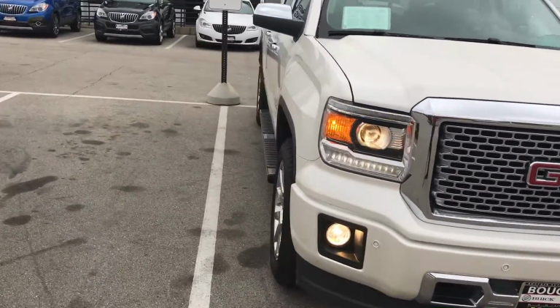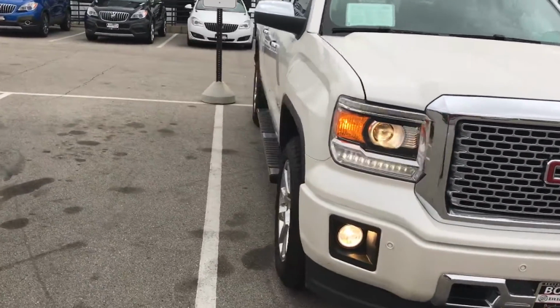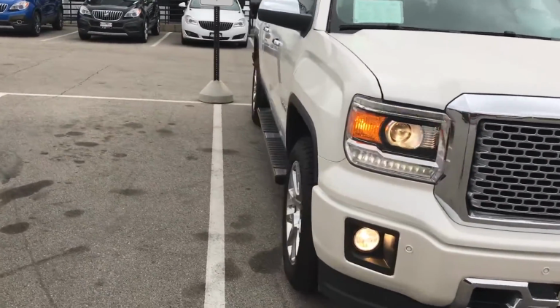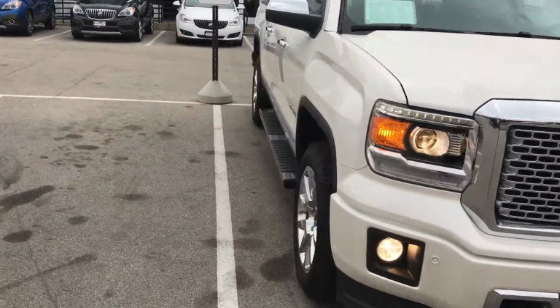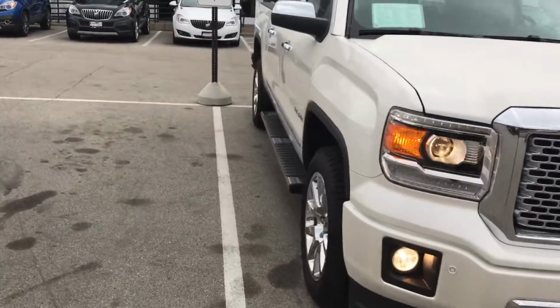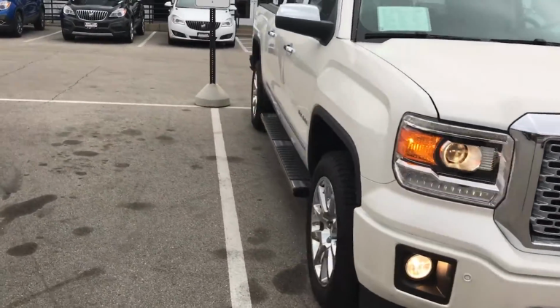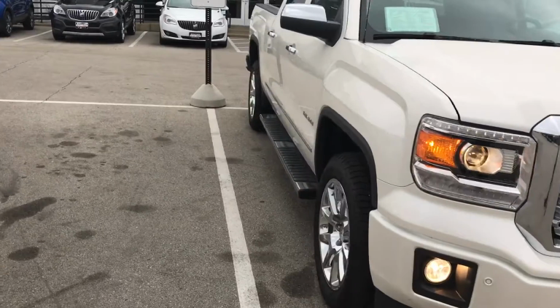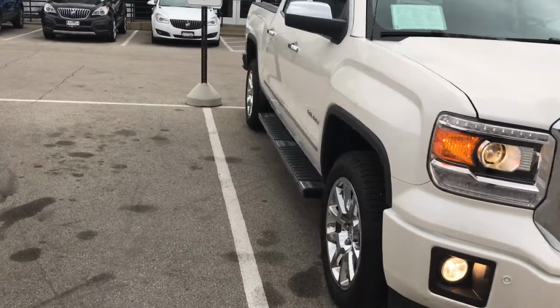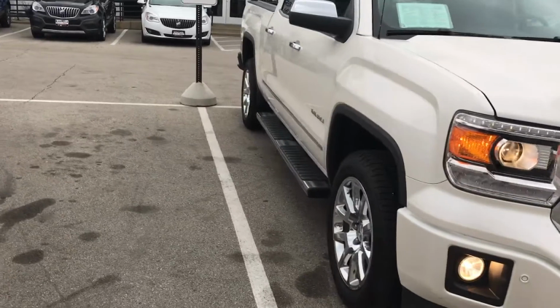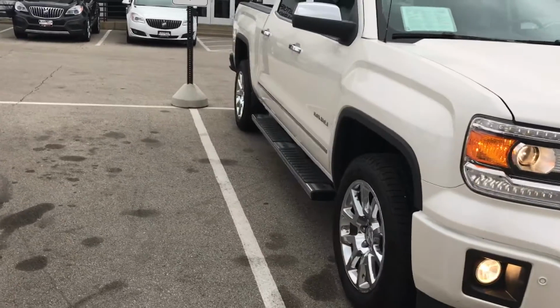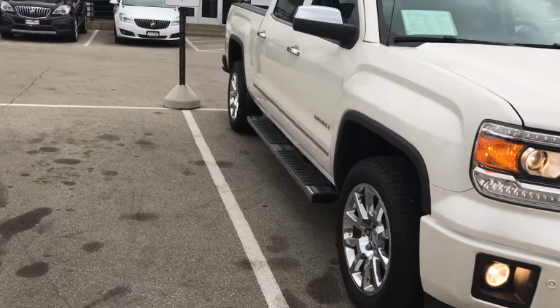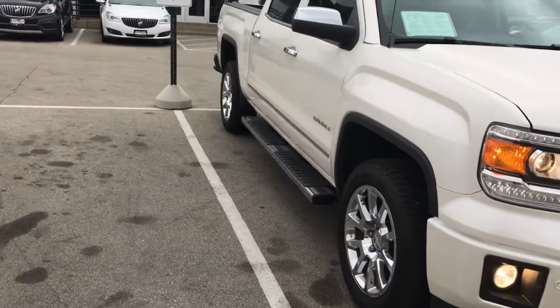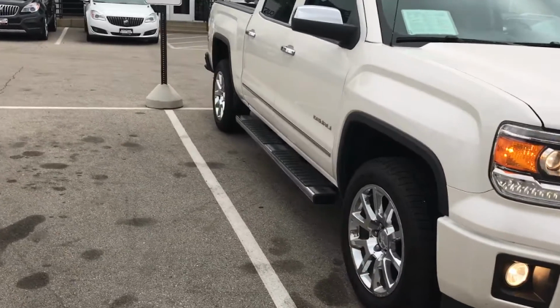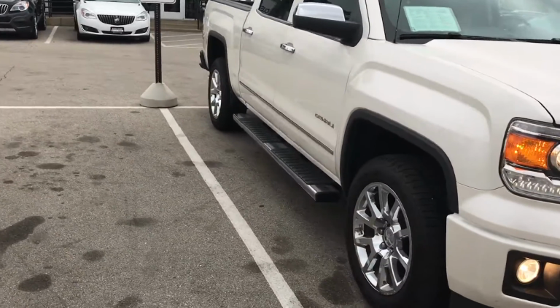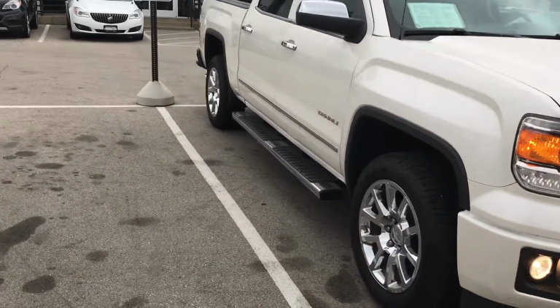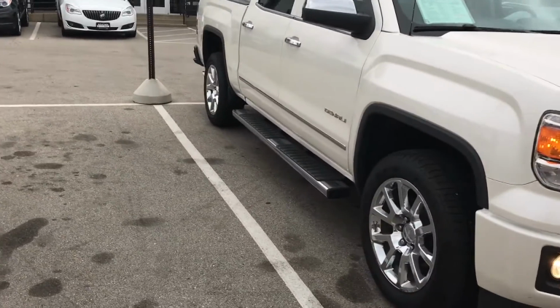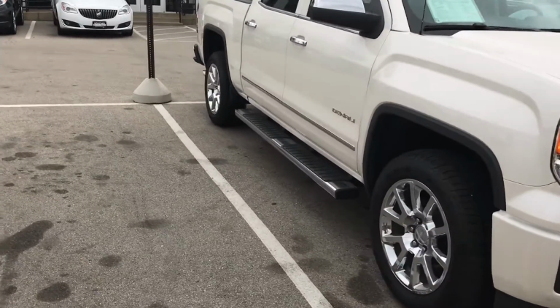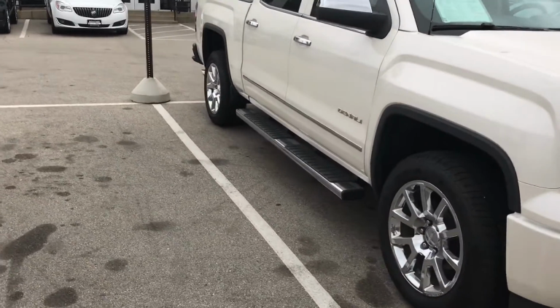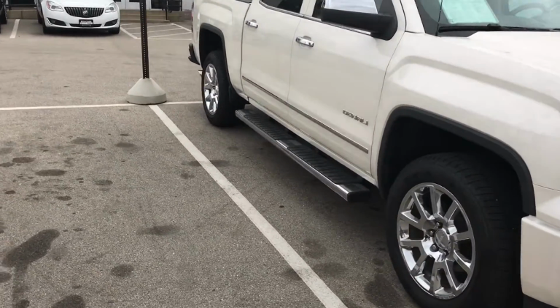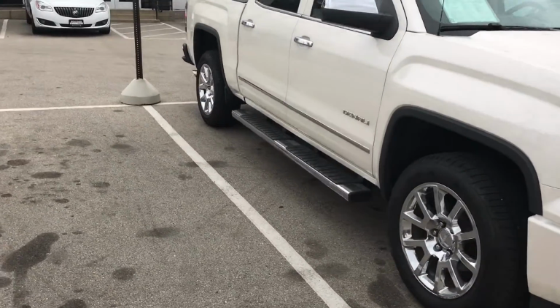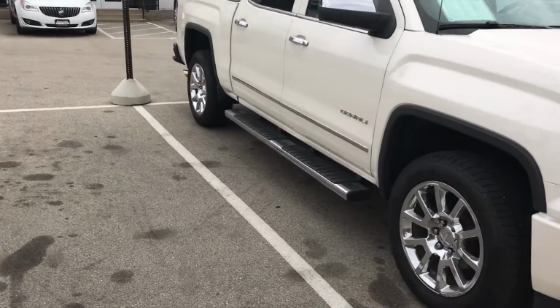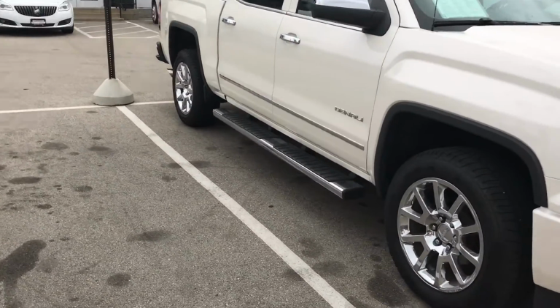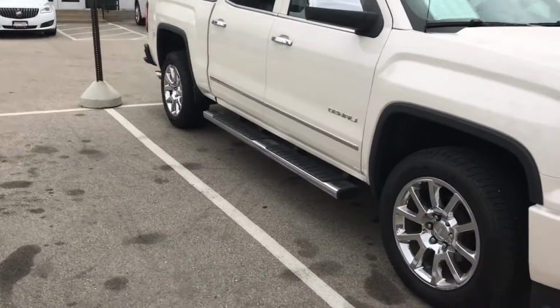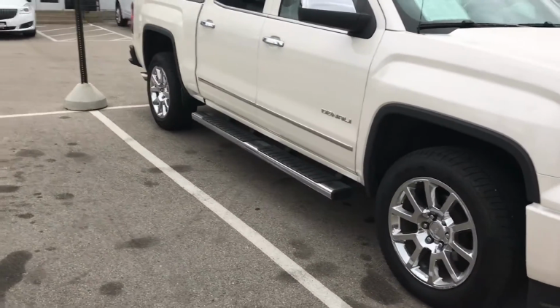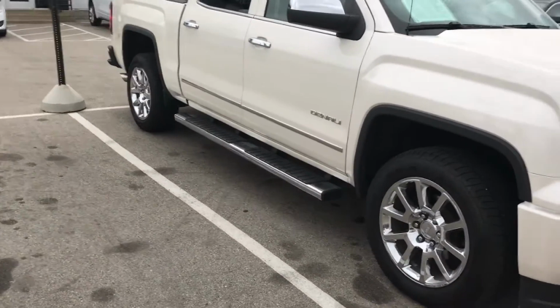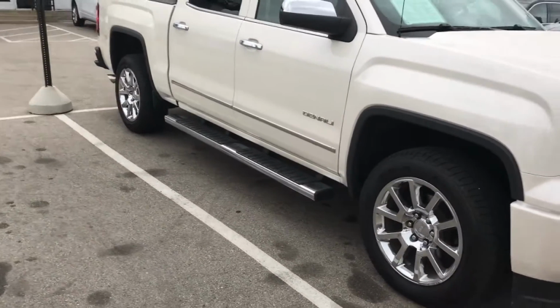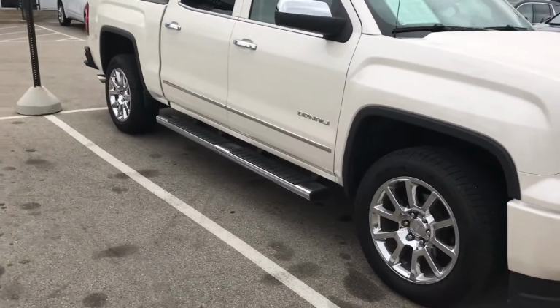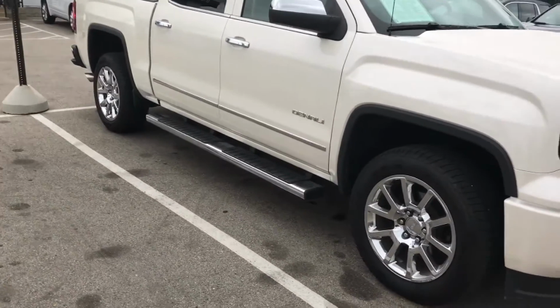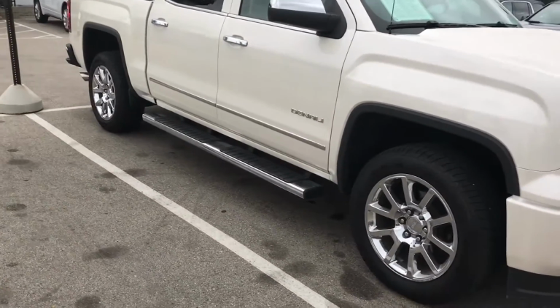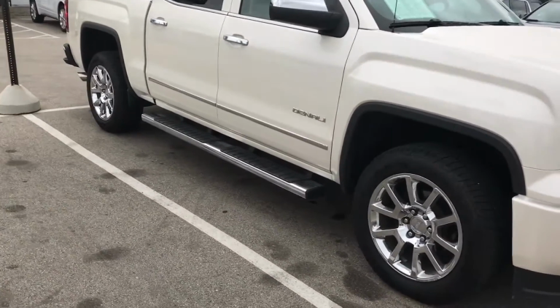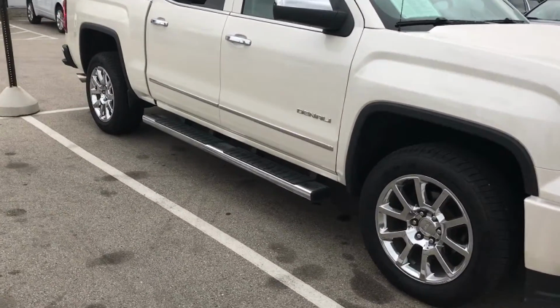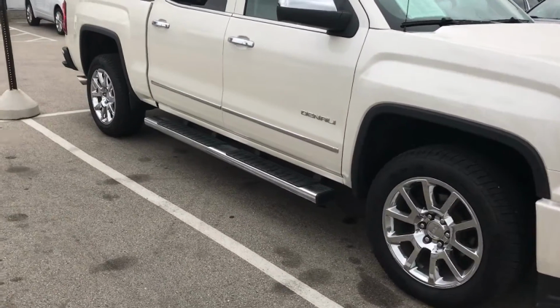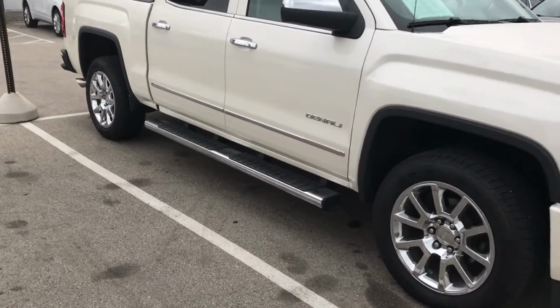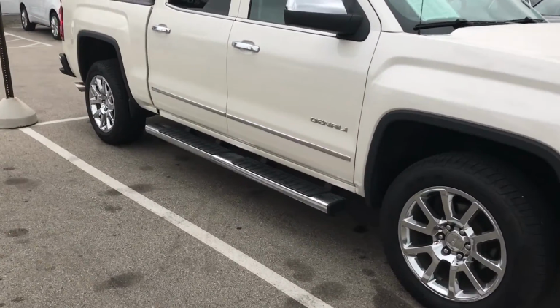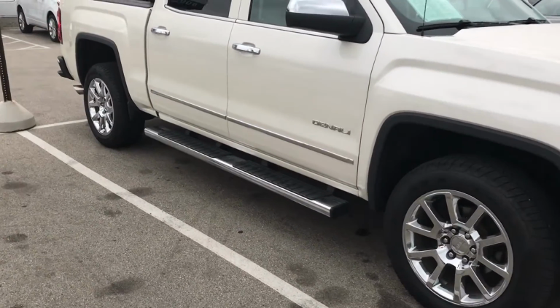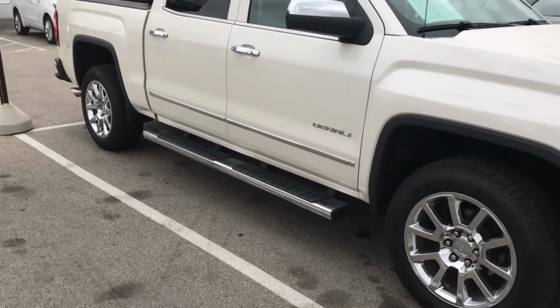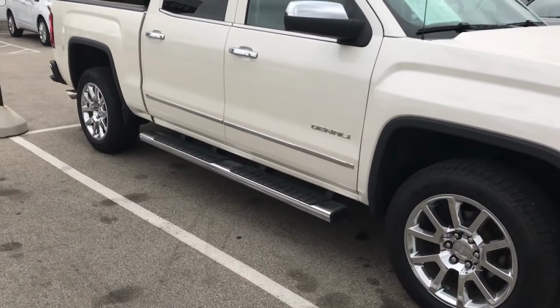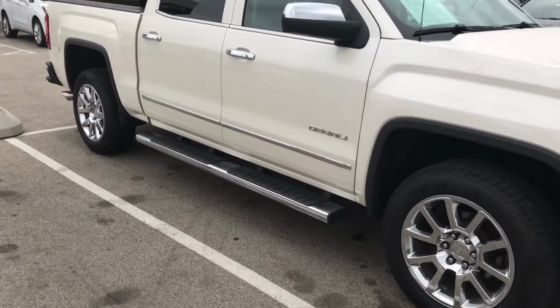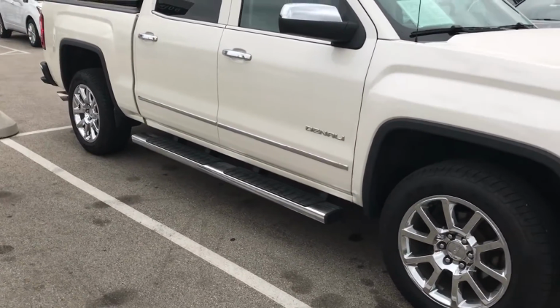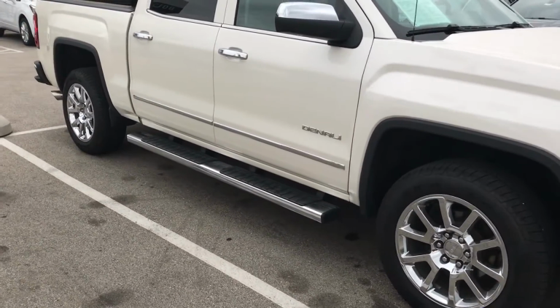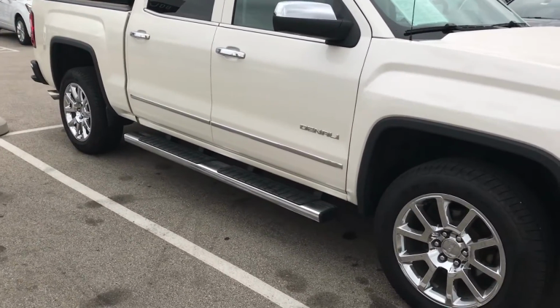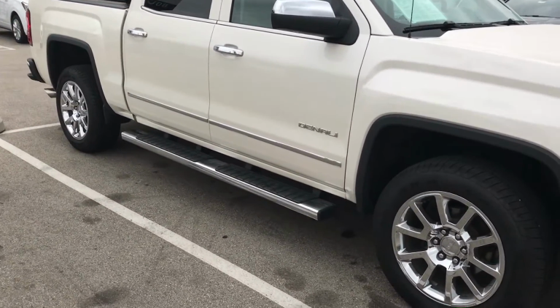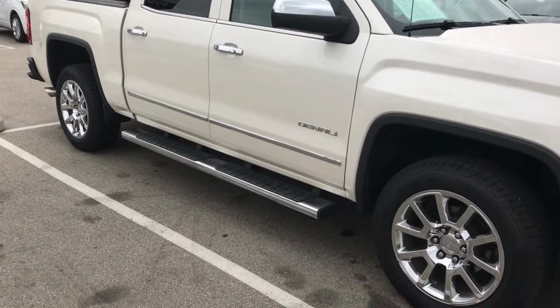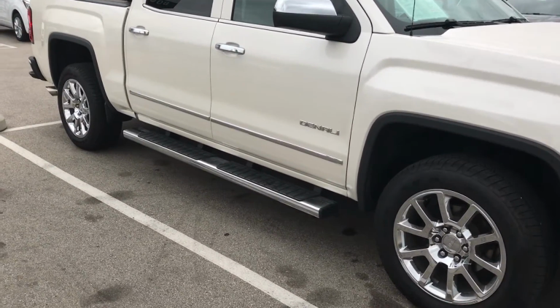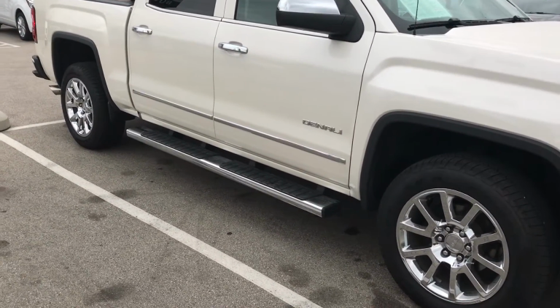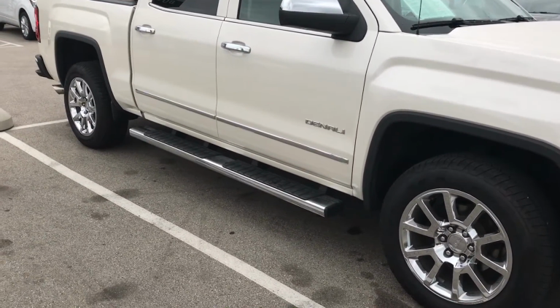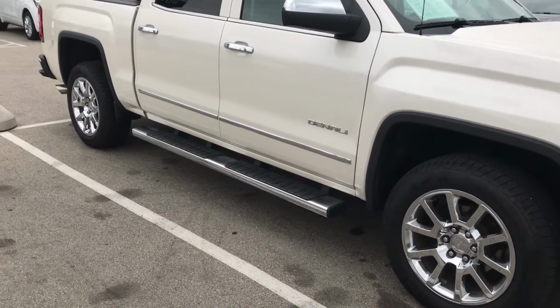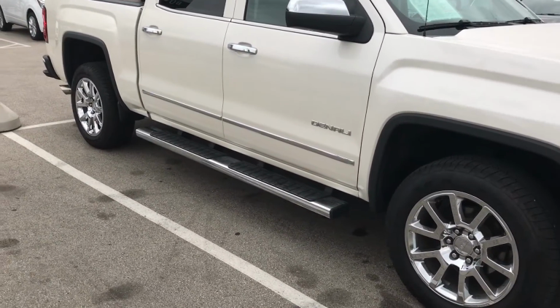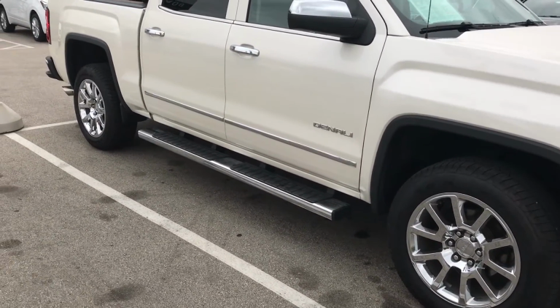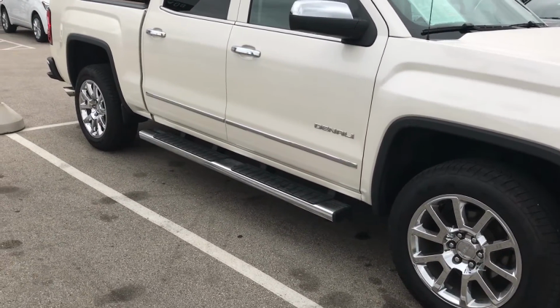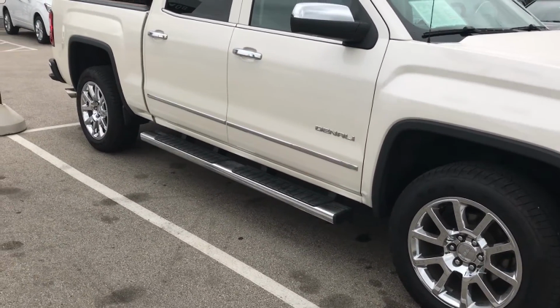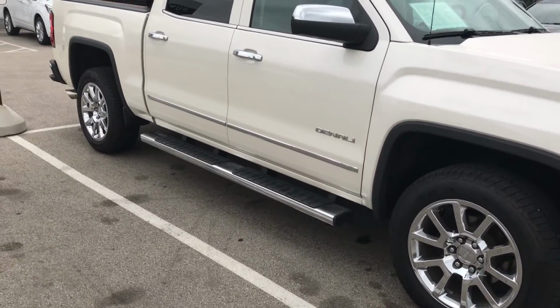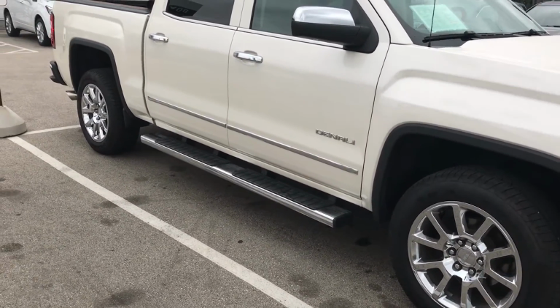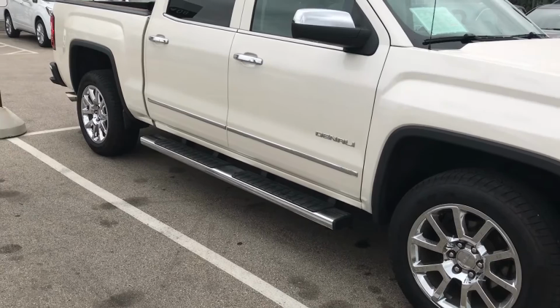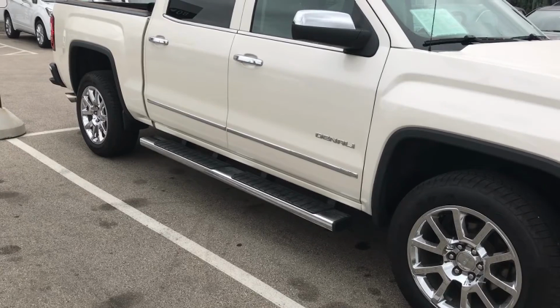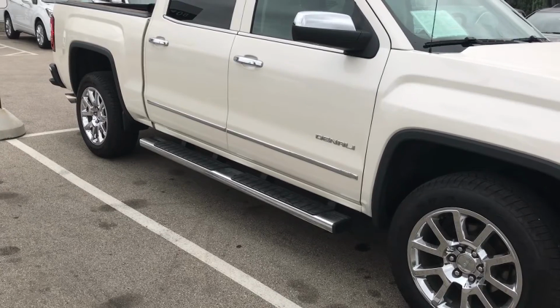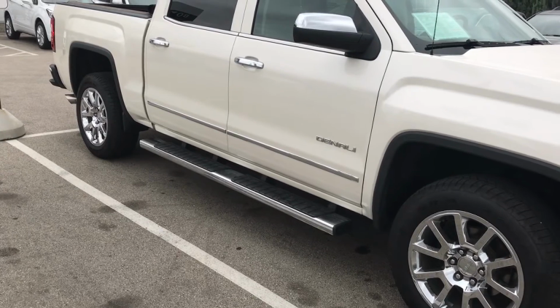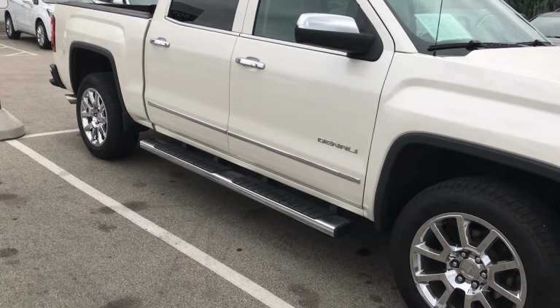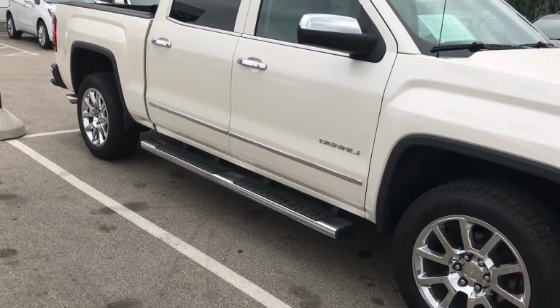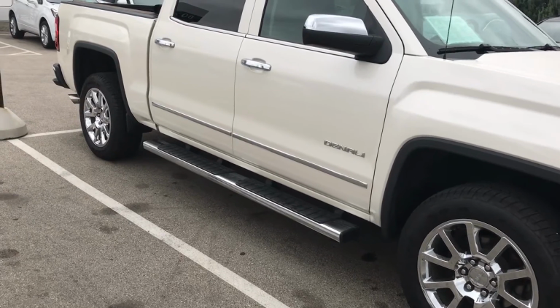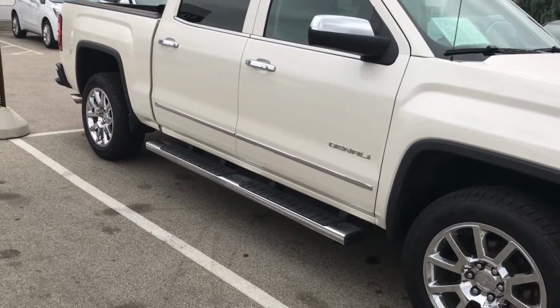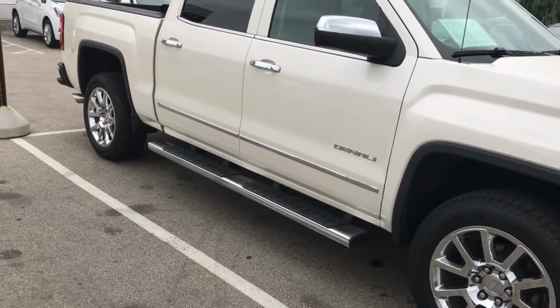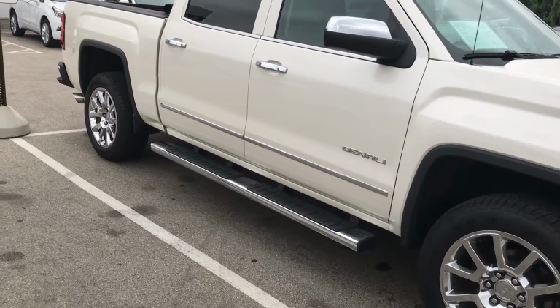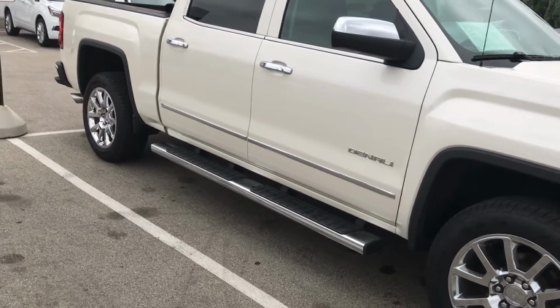Around to the other side here you can see the 6-inch chrome assist steps that do come standard on this truck.